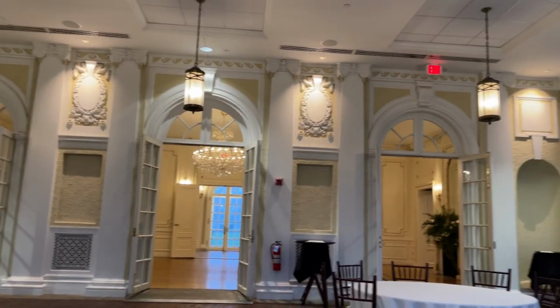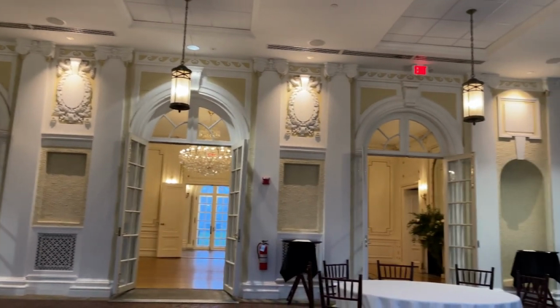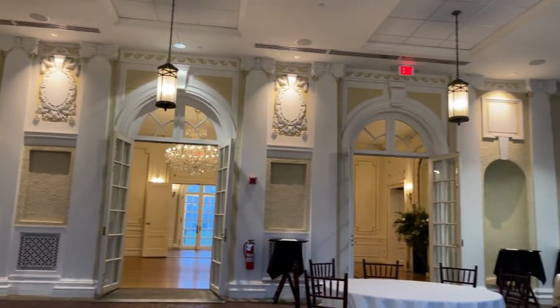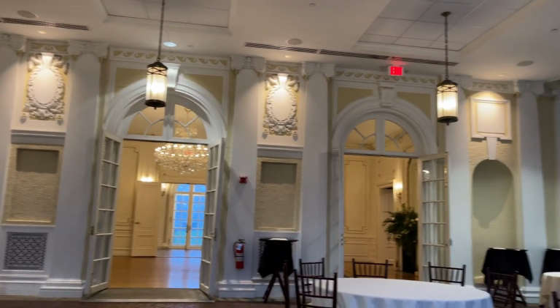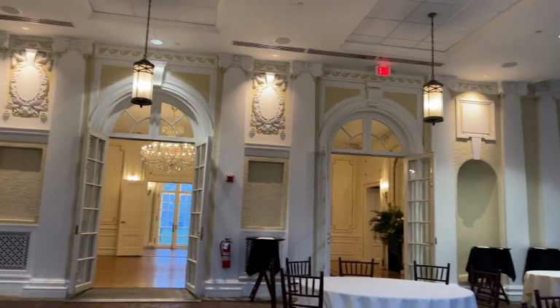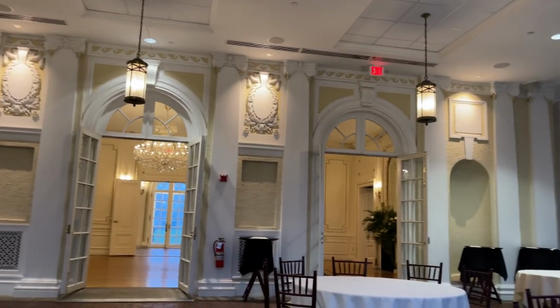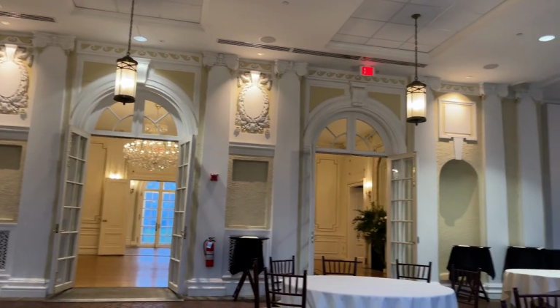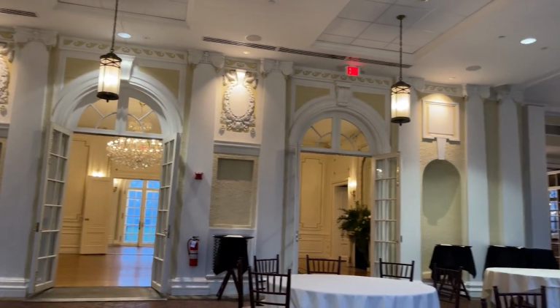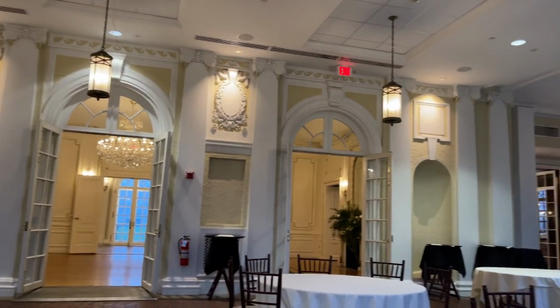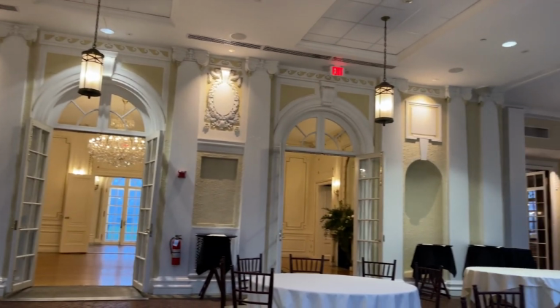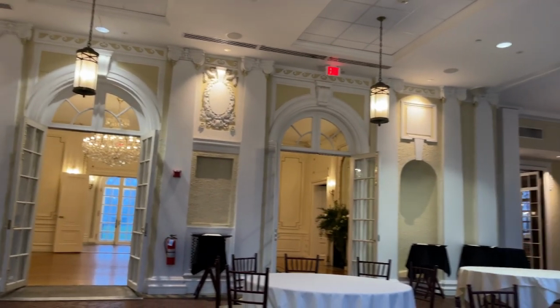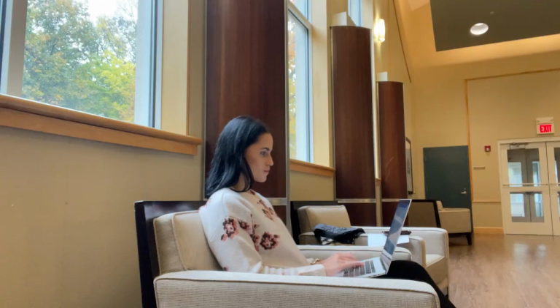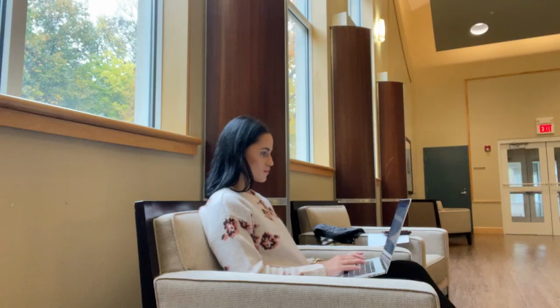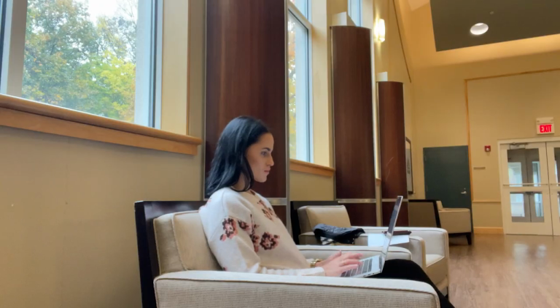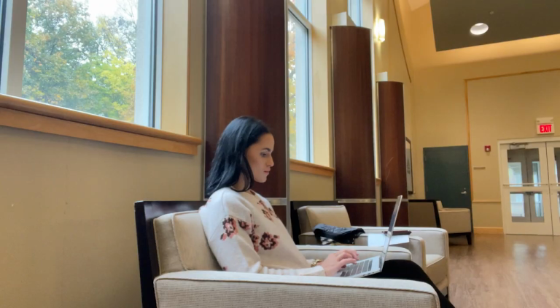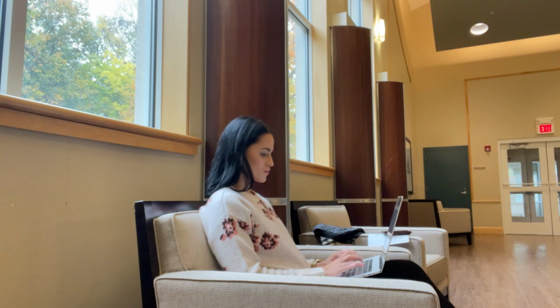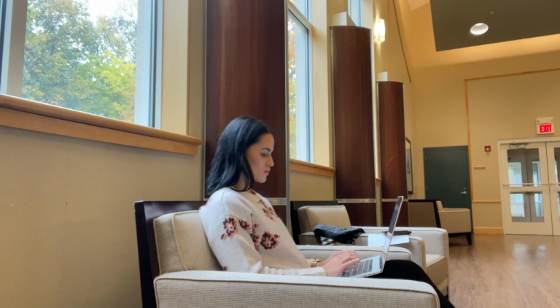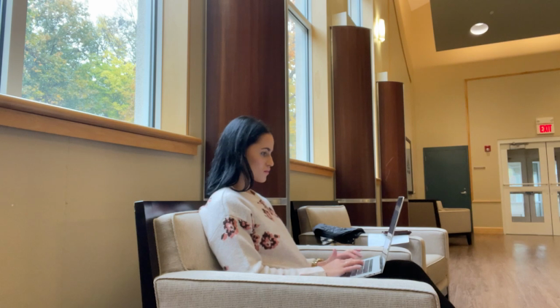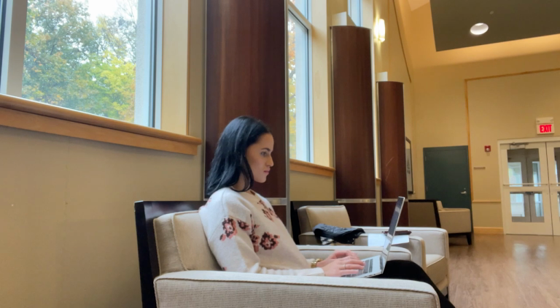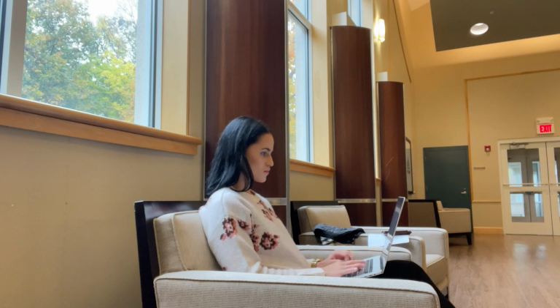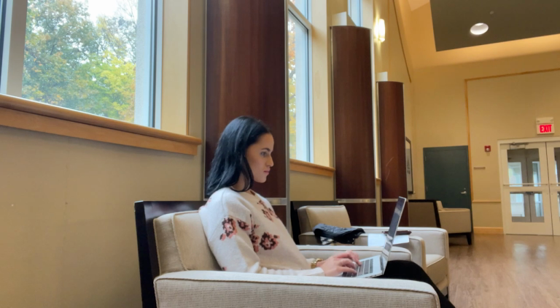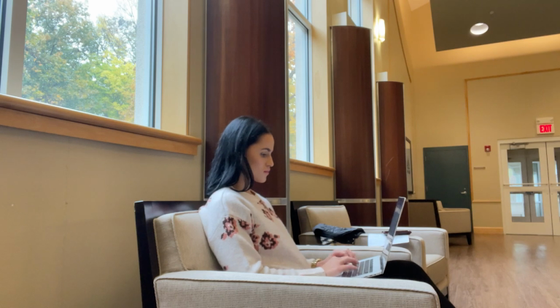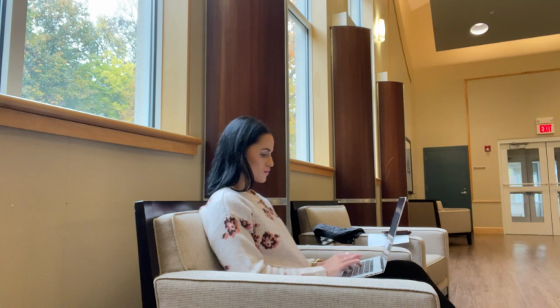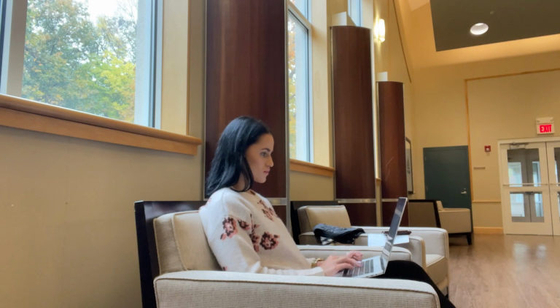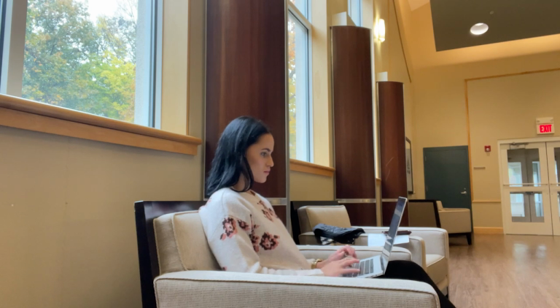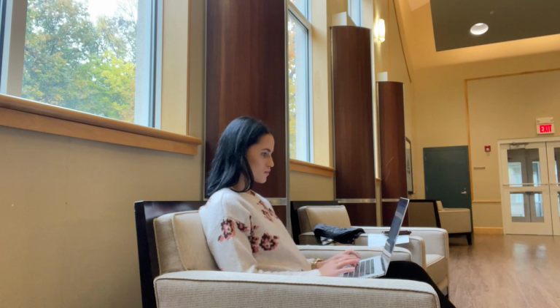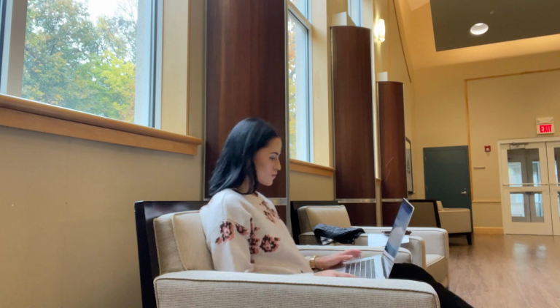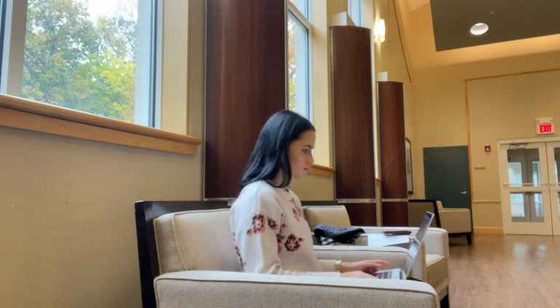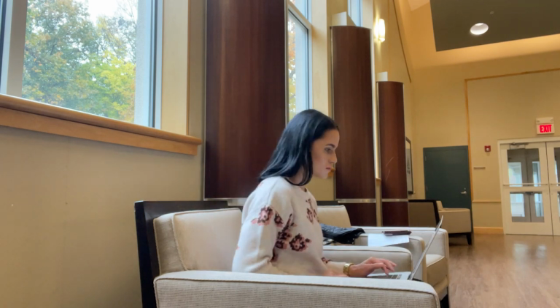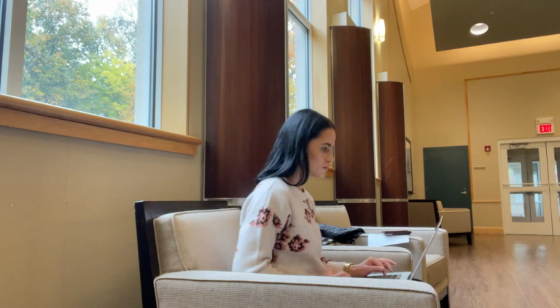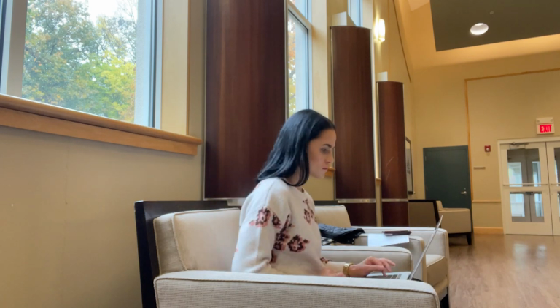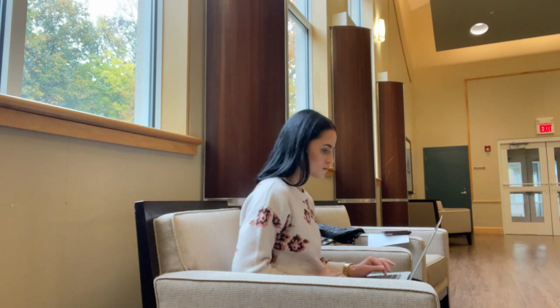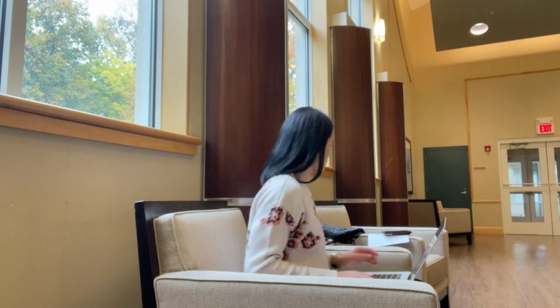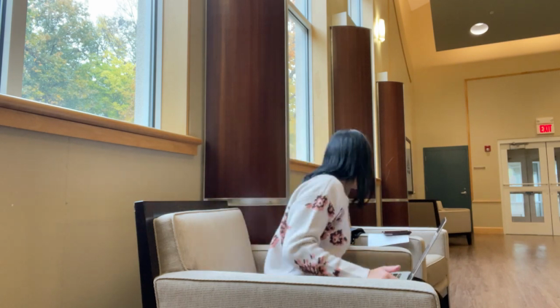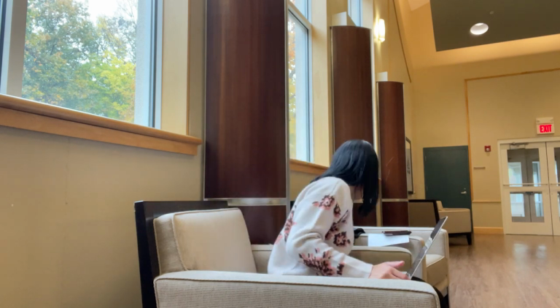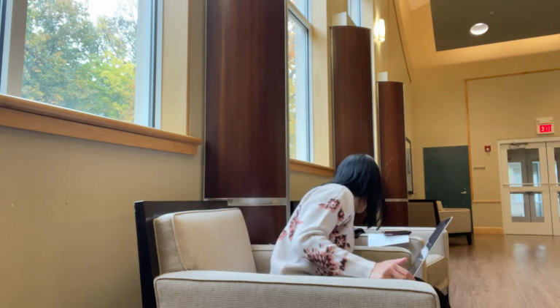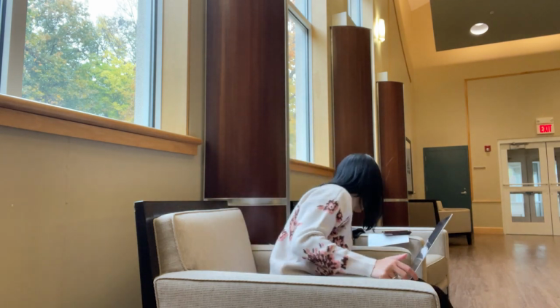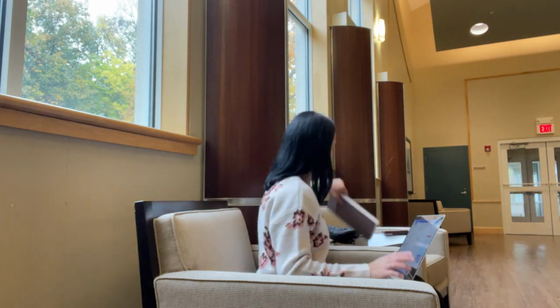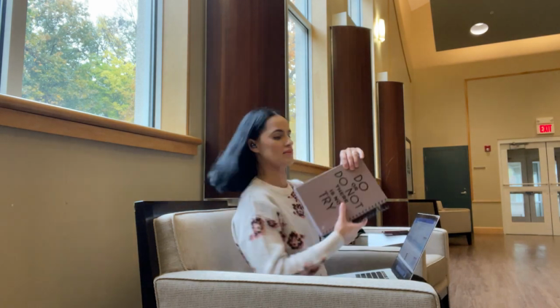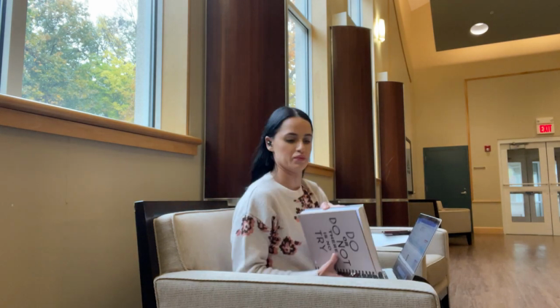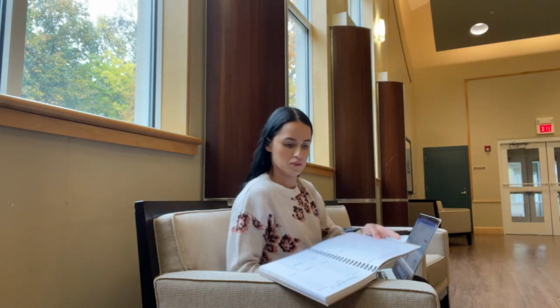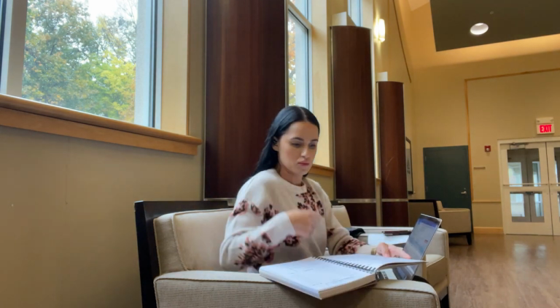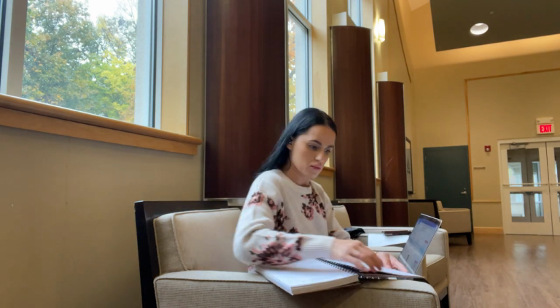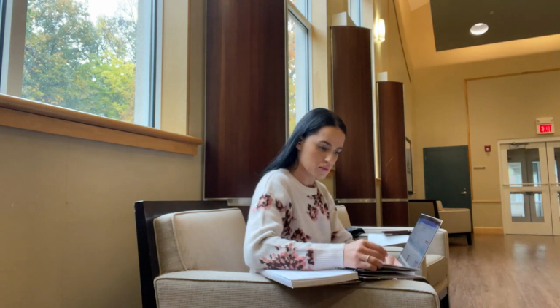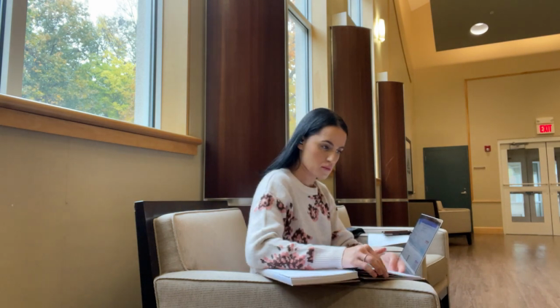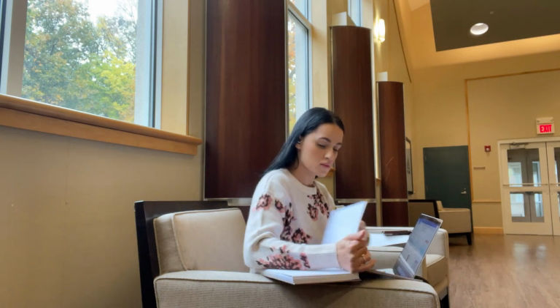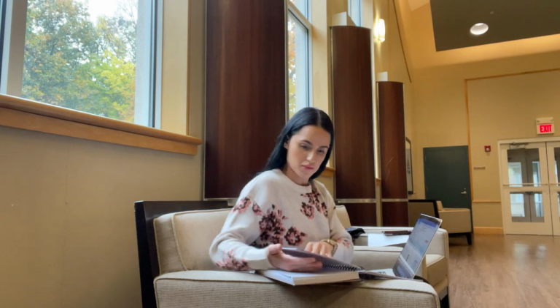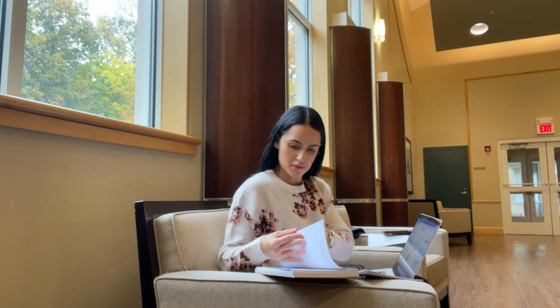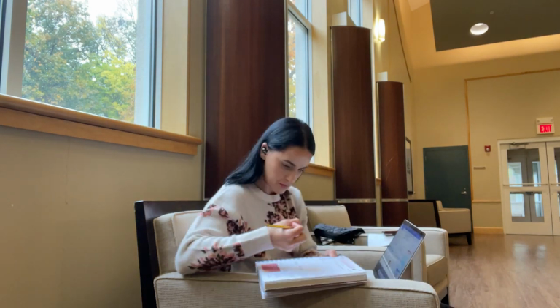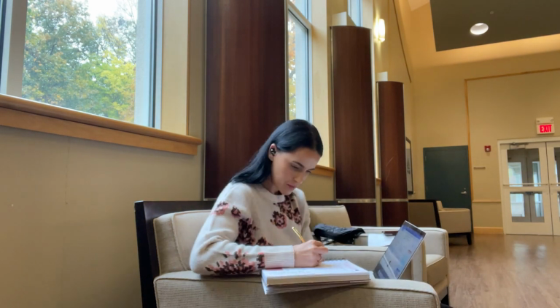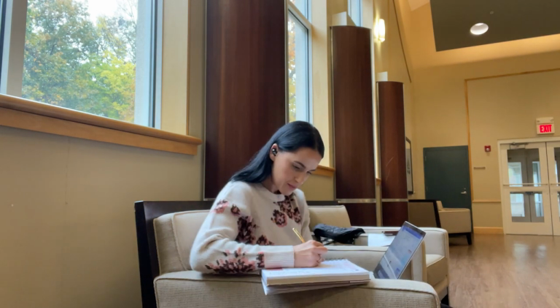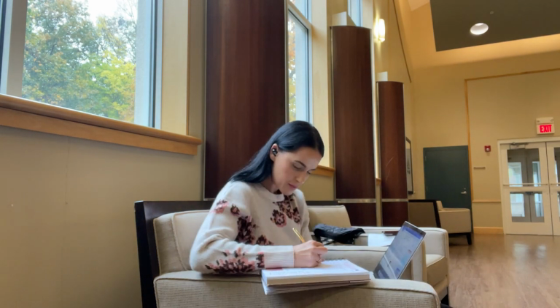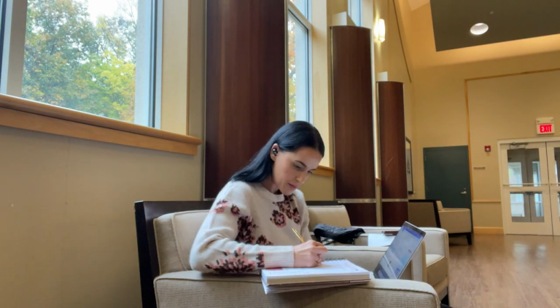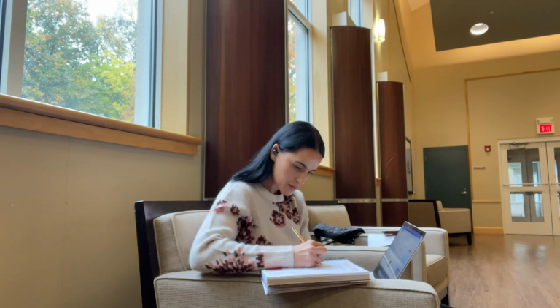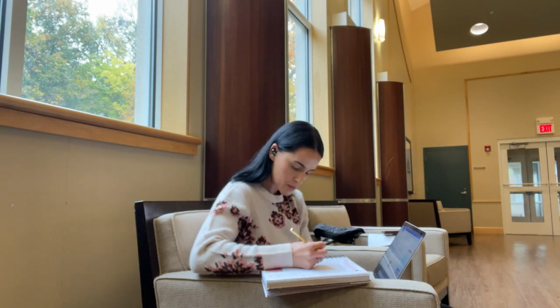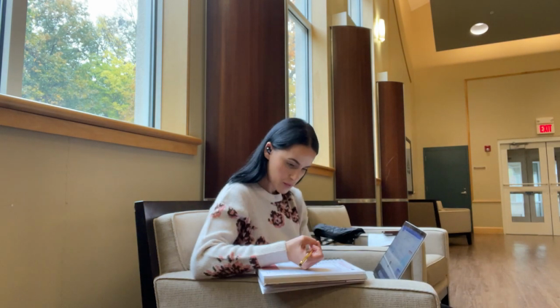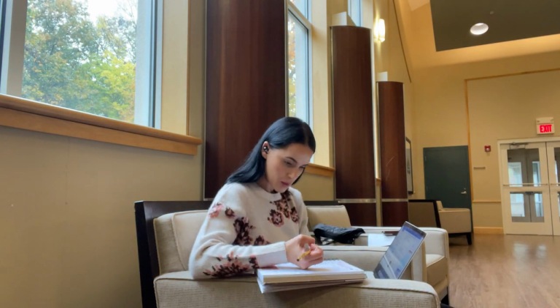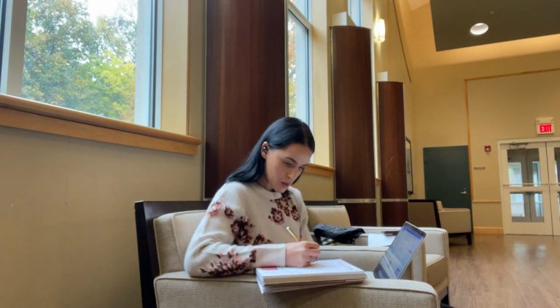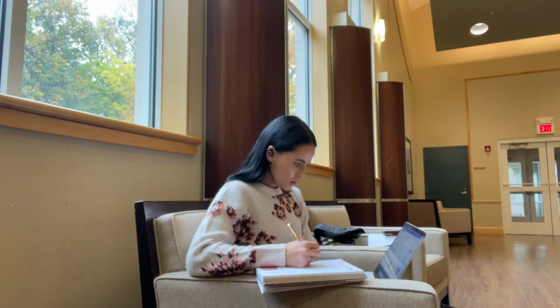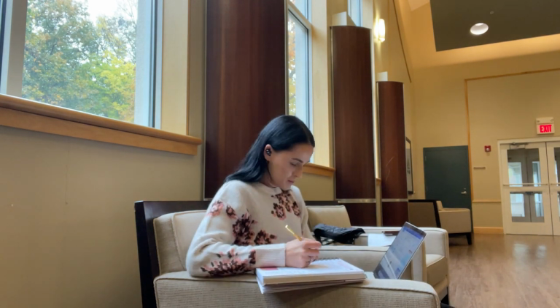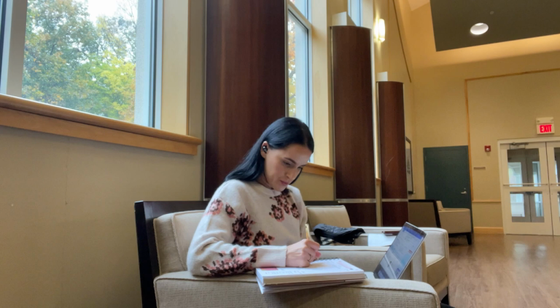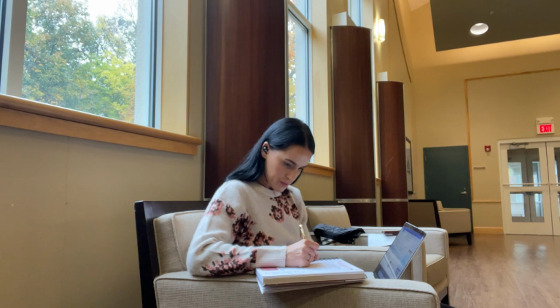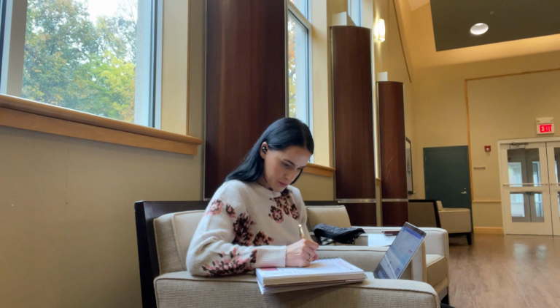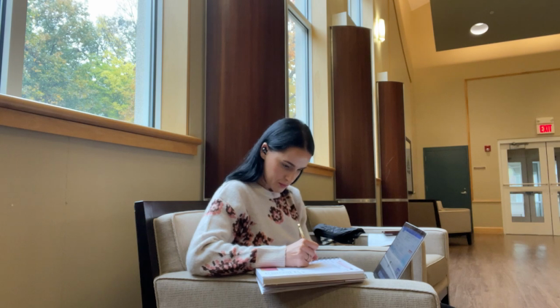Once breakfast is done and the meeting starts, I find myself a spot and just catch up on emails and continue to plan future events.